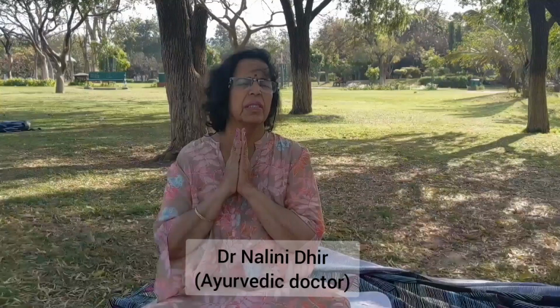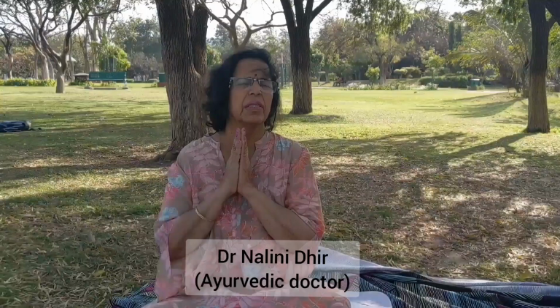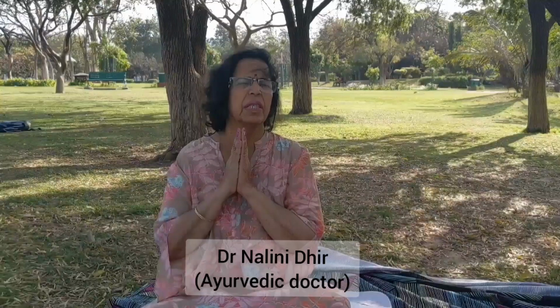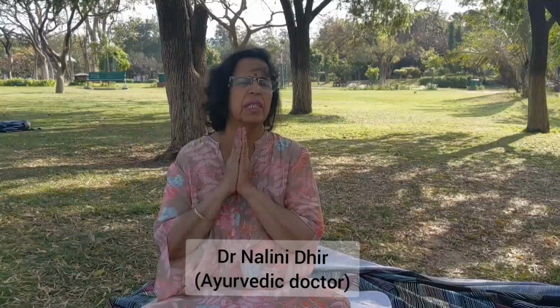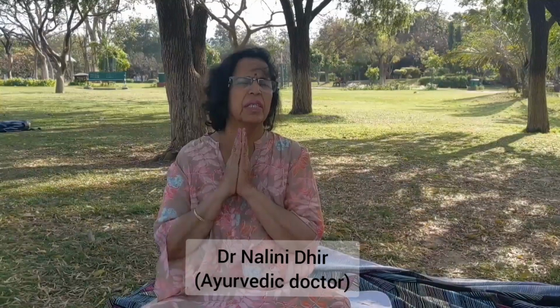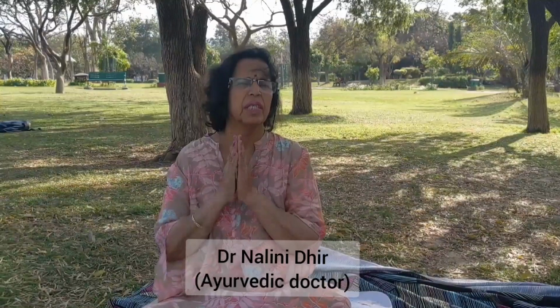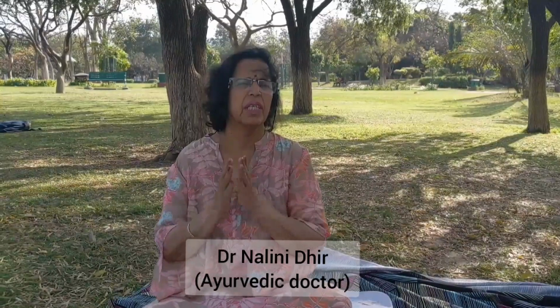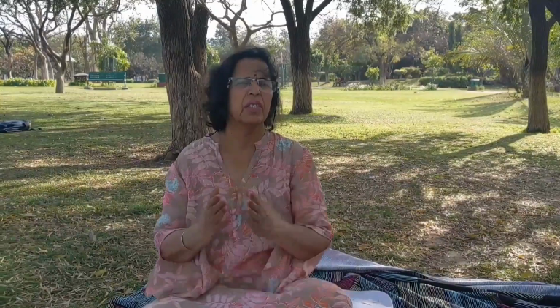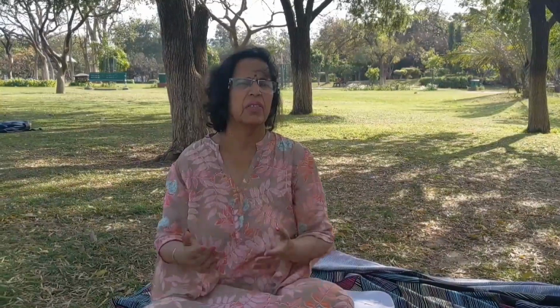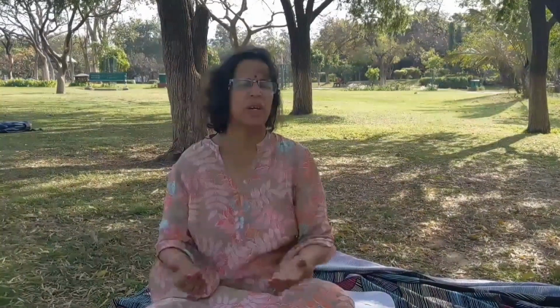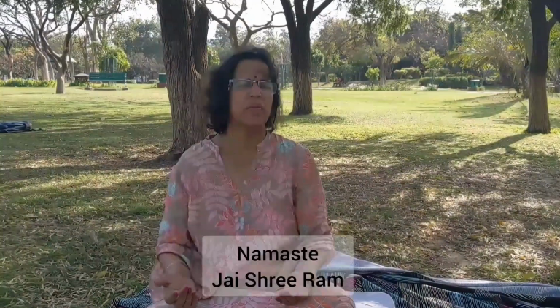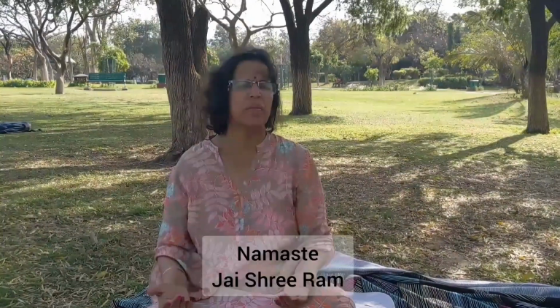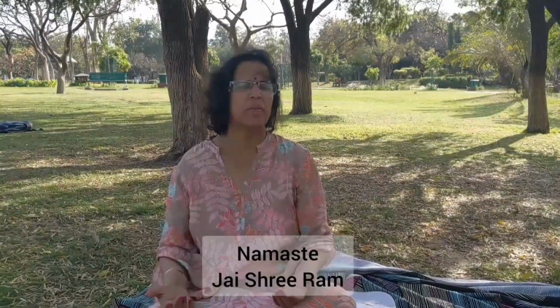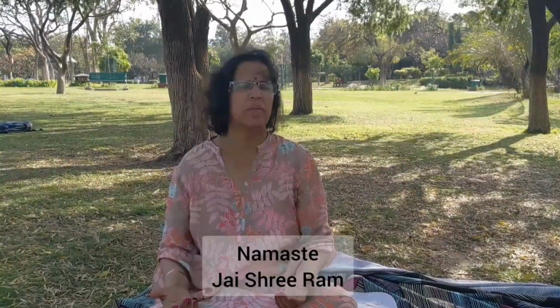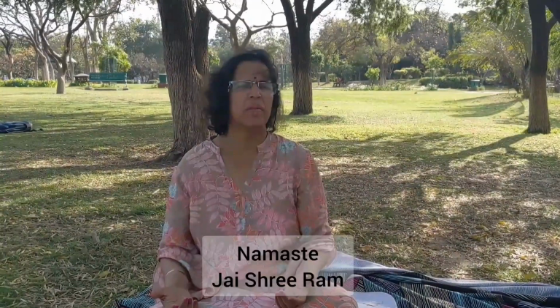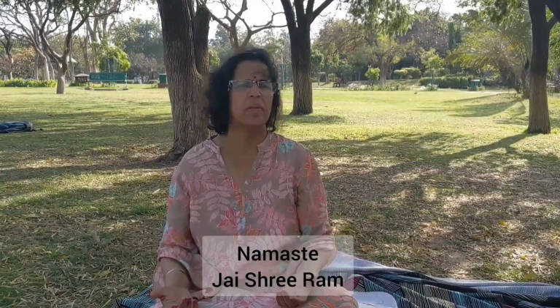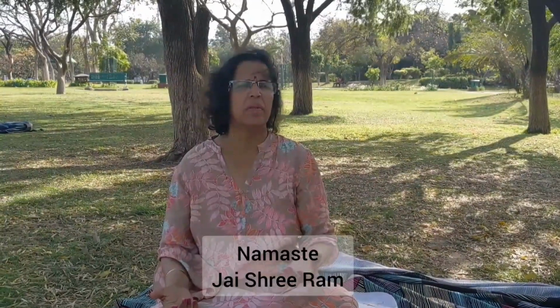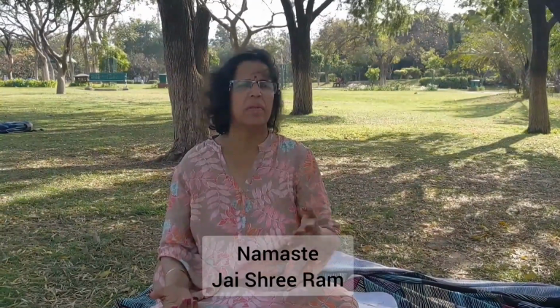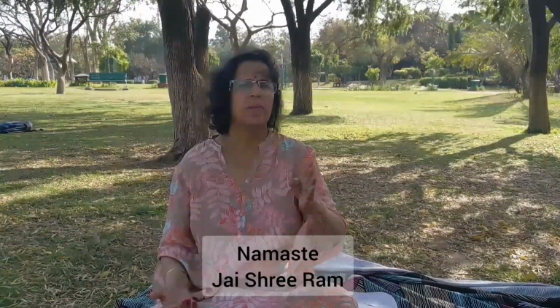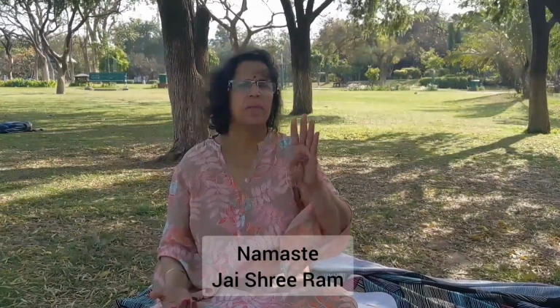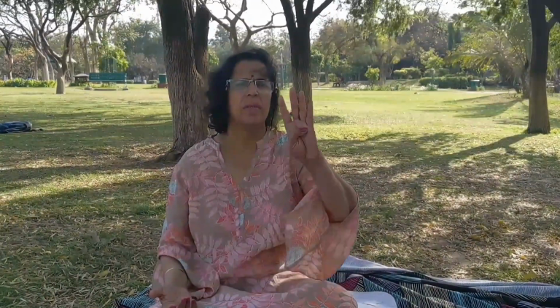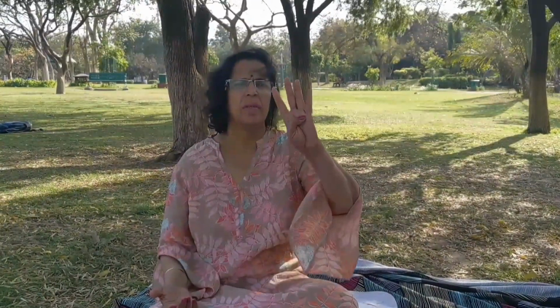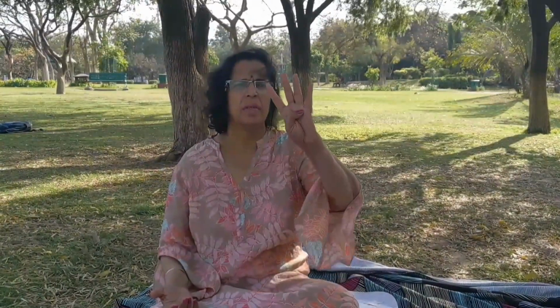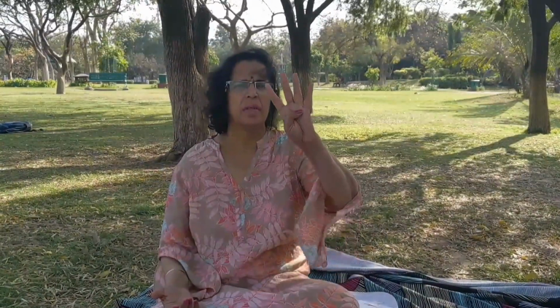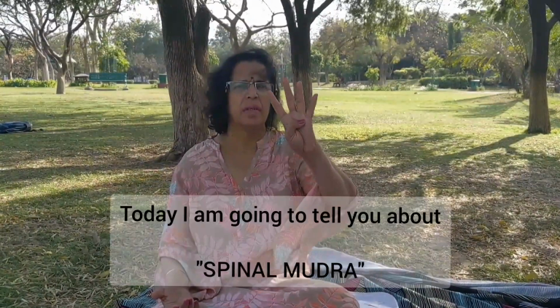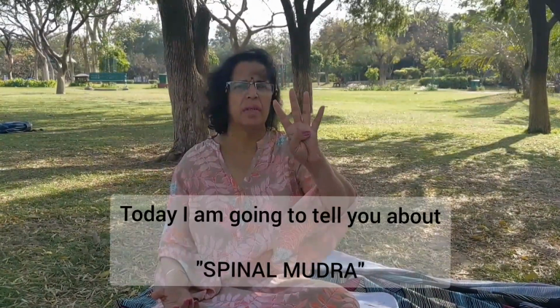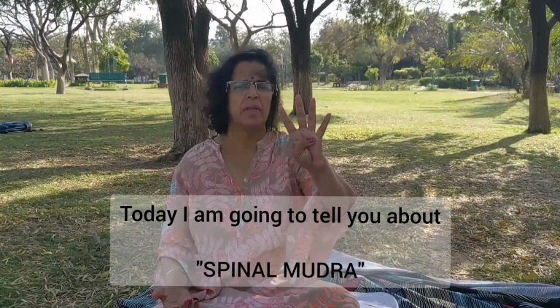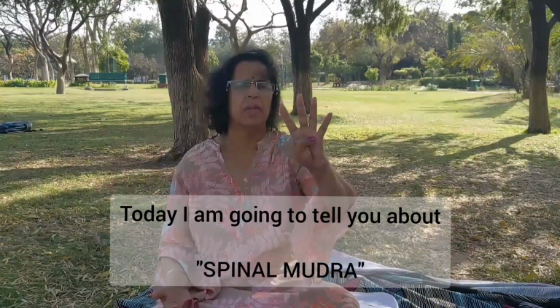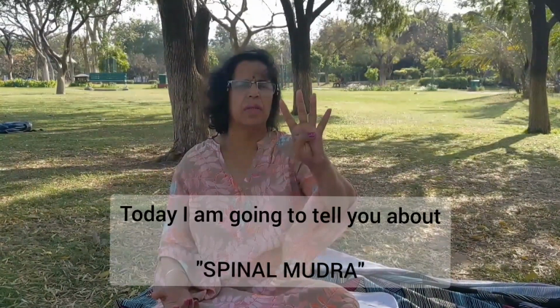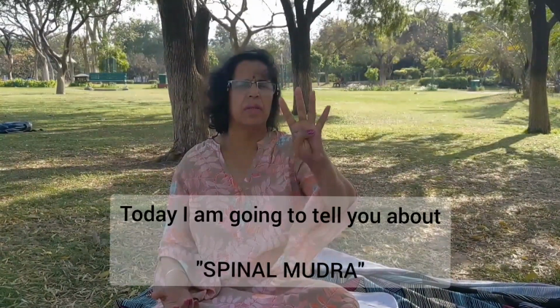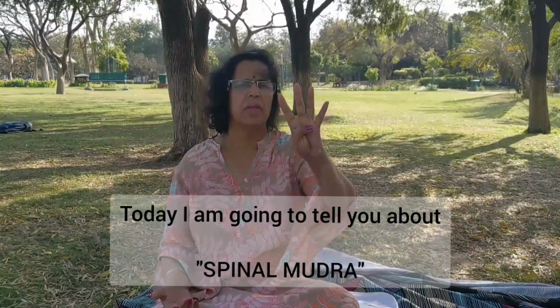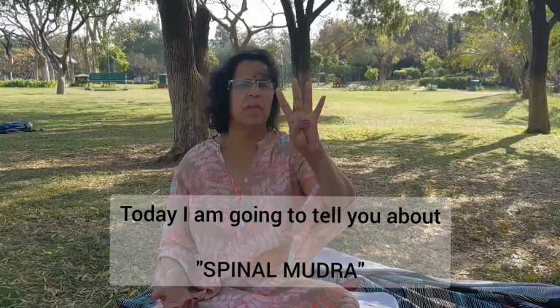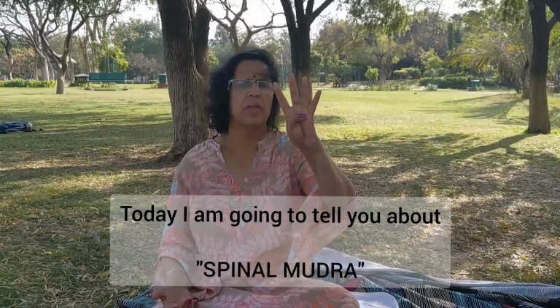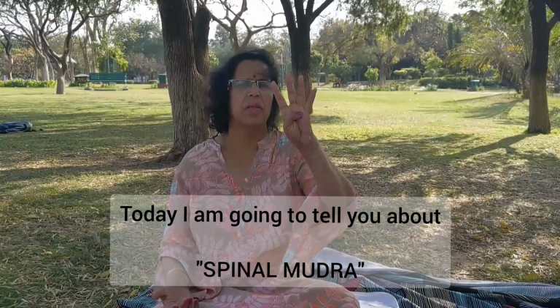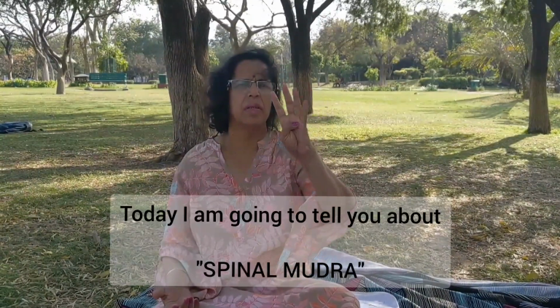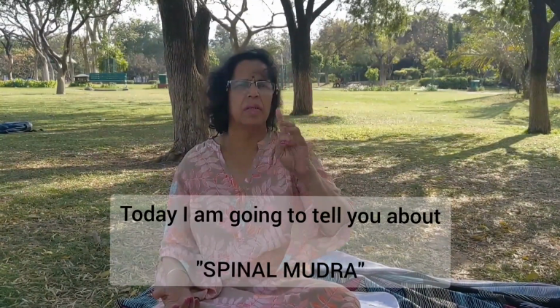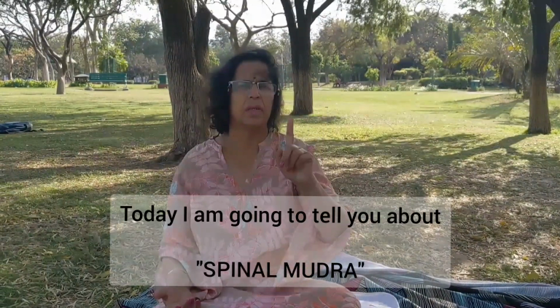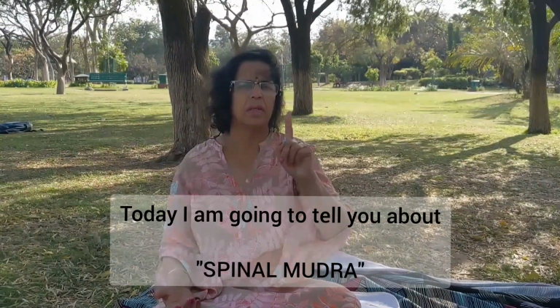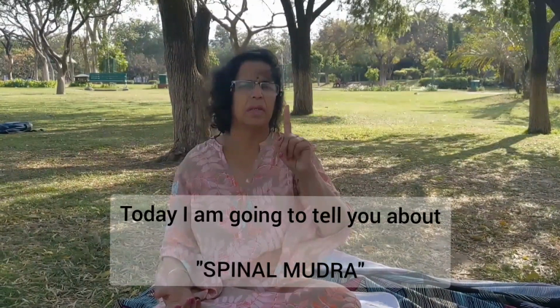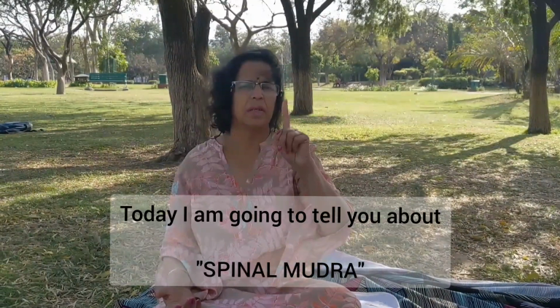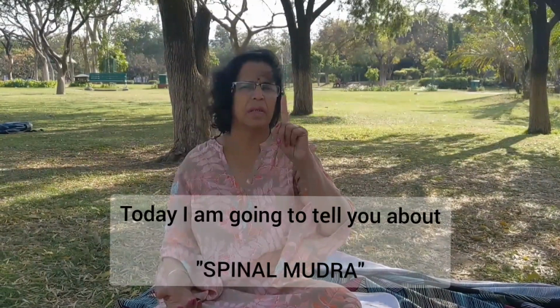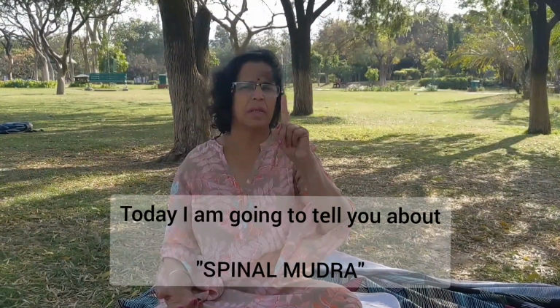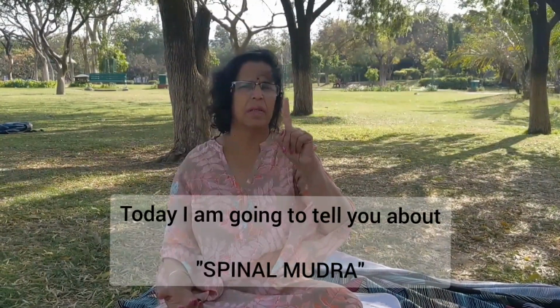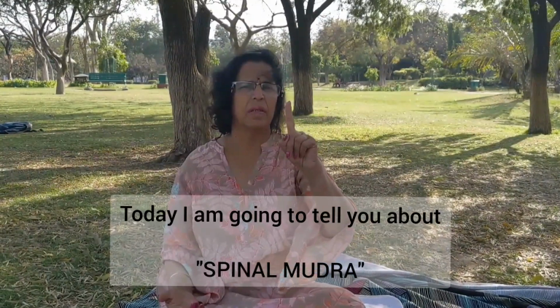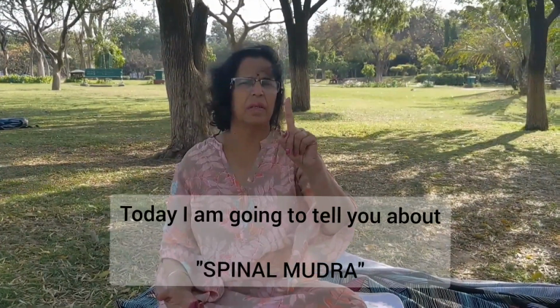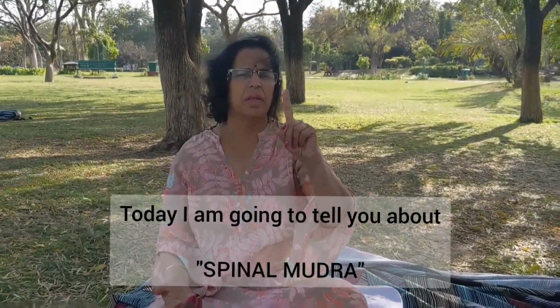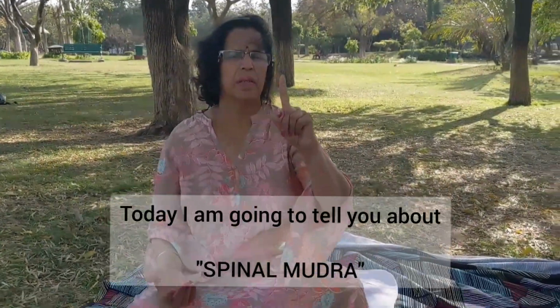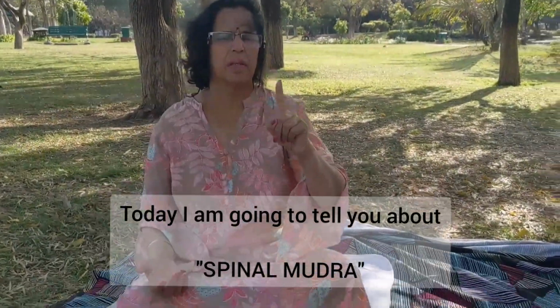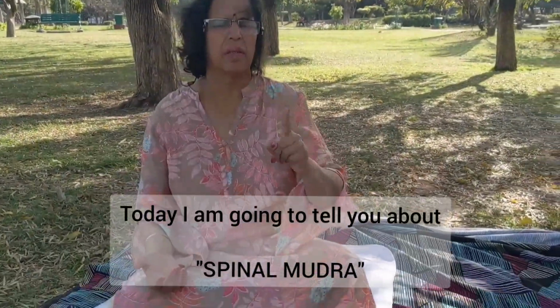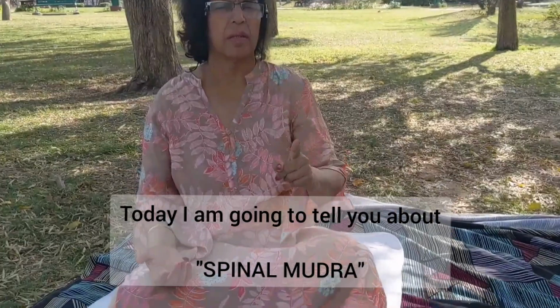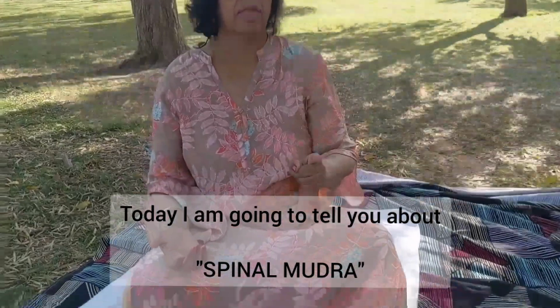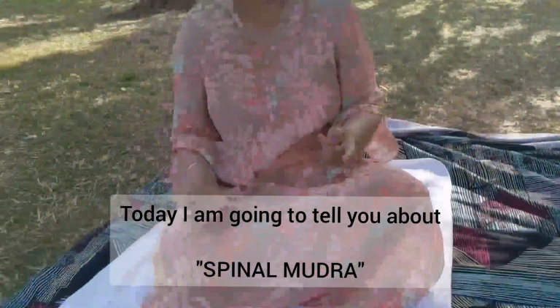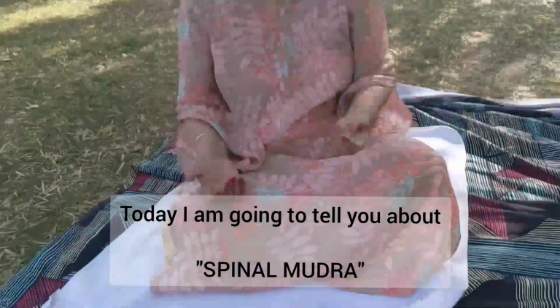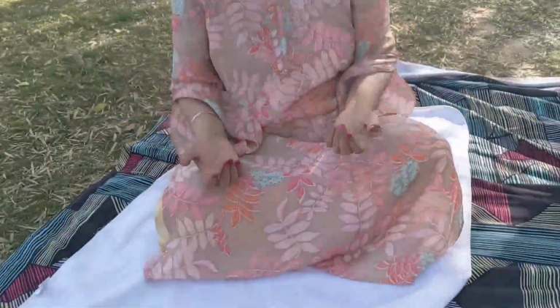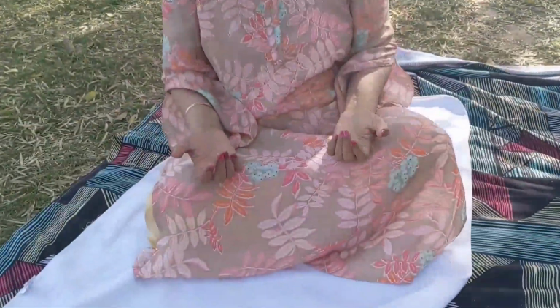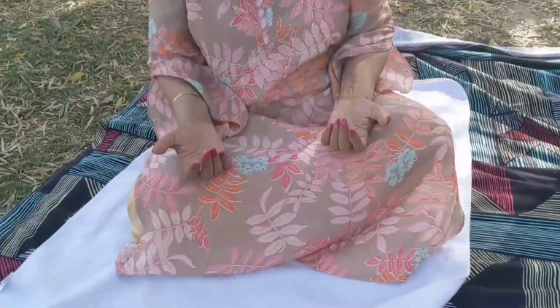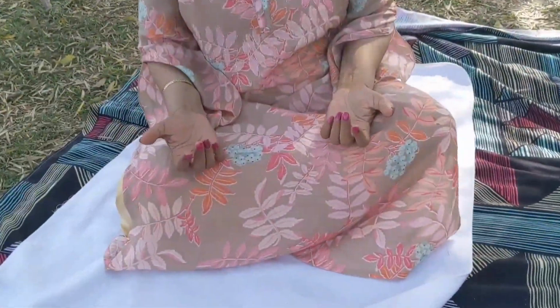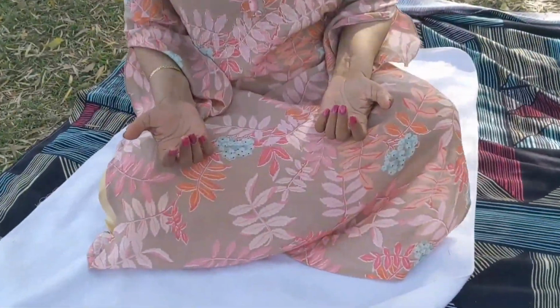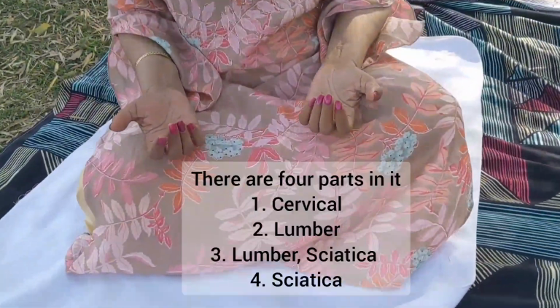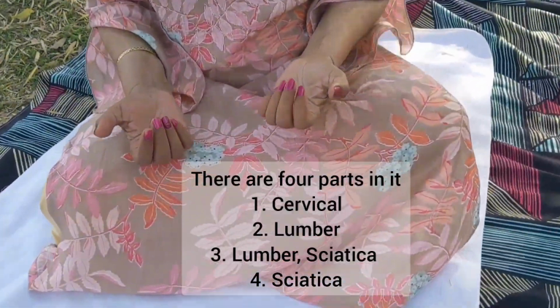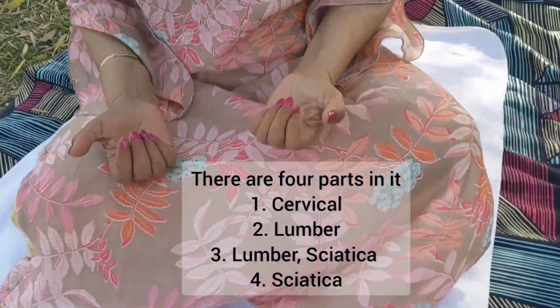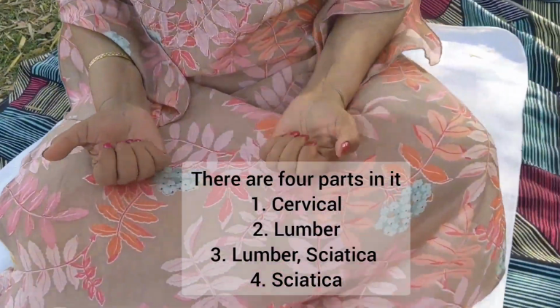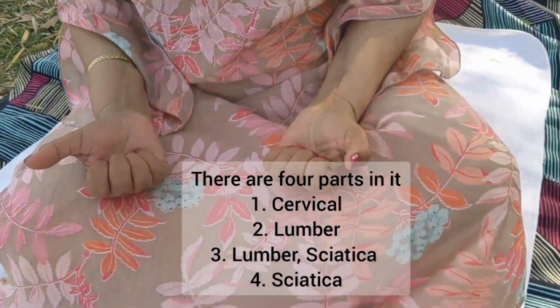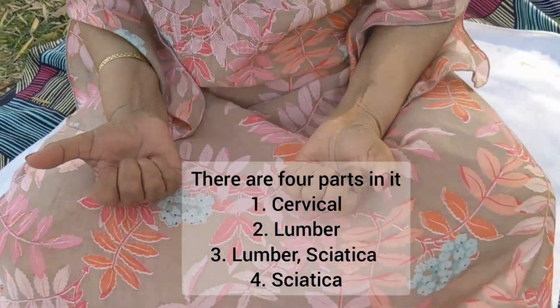Namaste, Jai Shiram. Today I am going to tell you about spinal mudra. There are four parts in it.